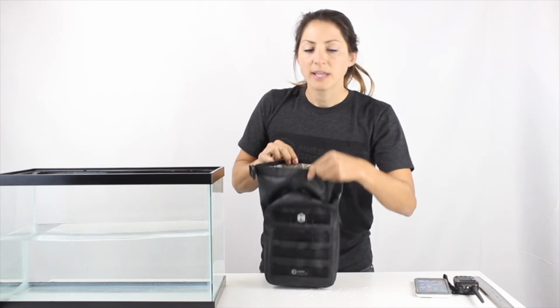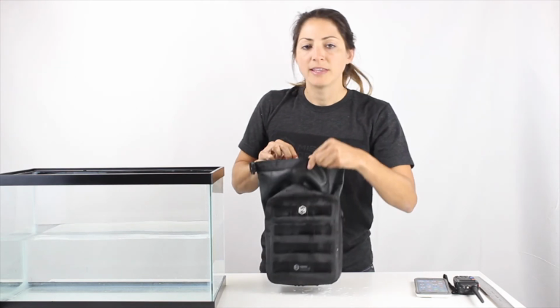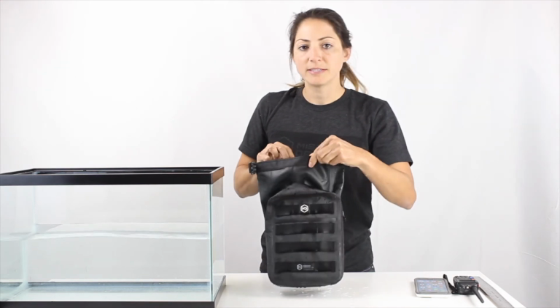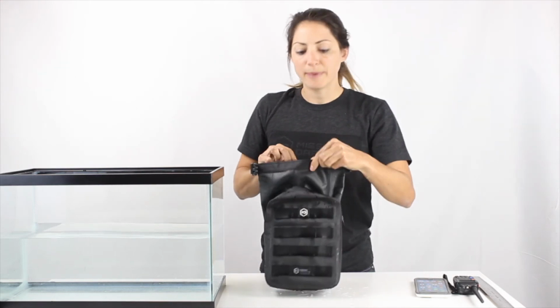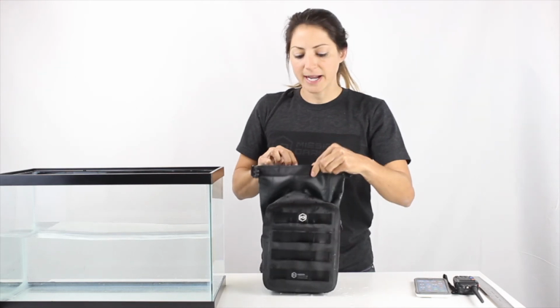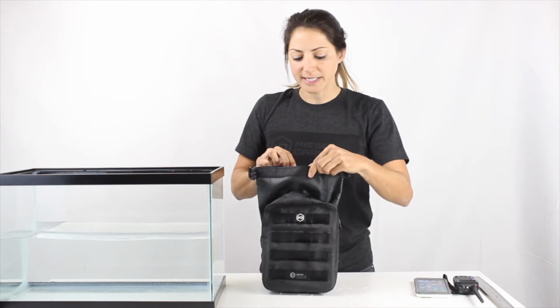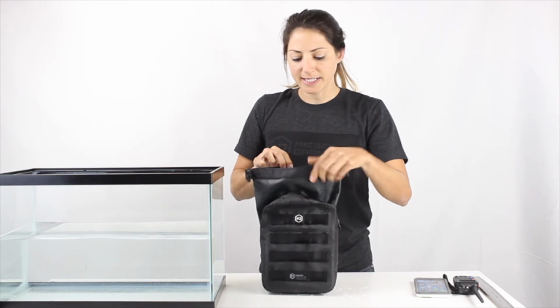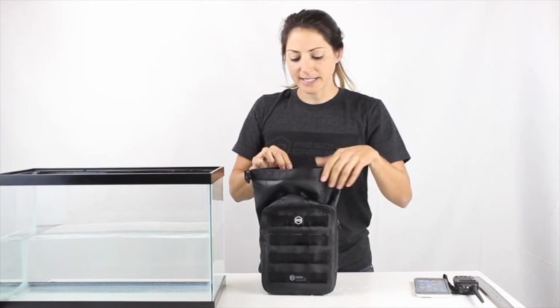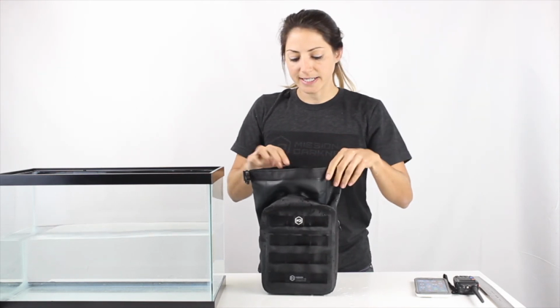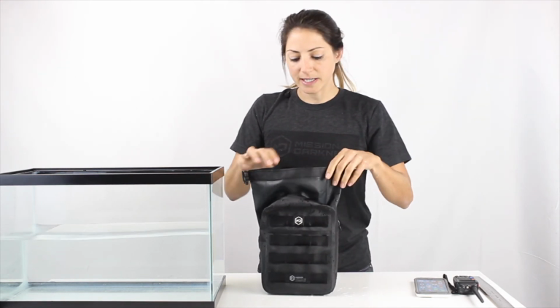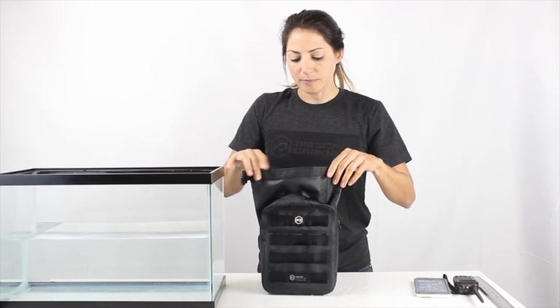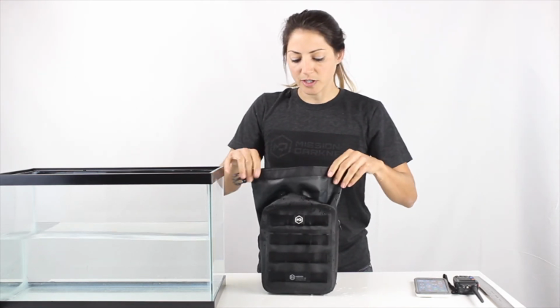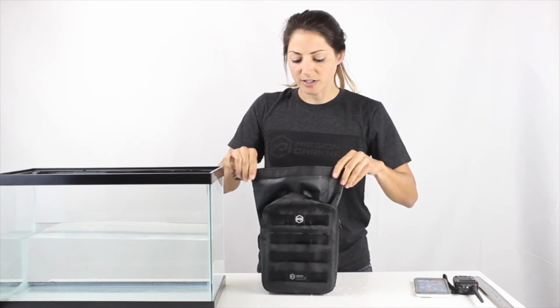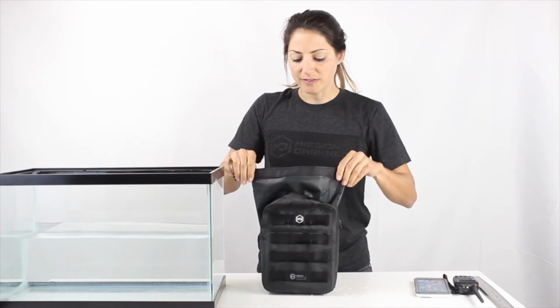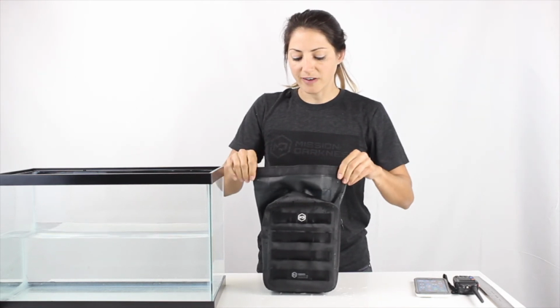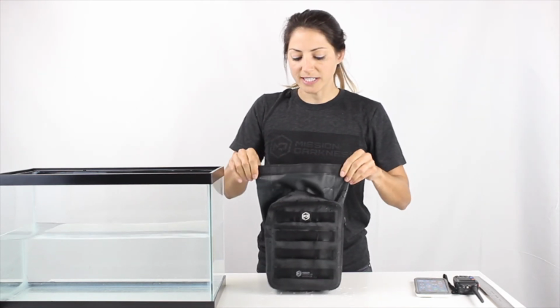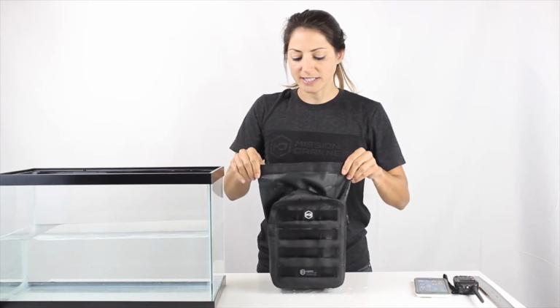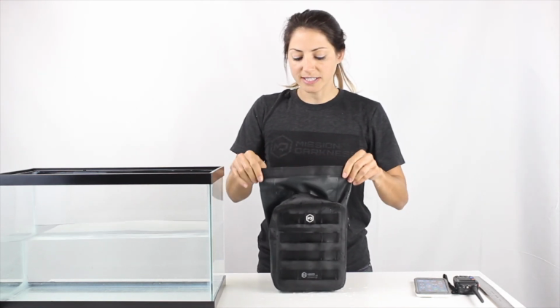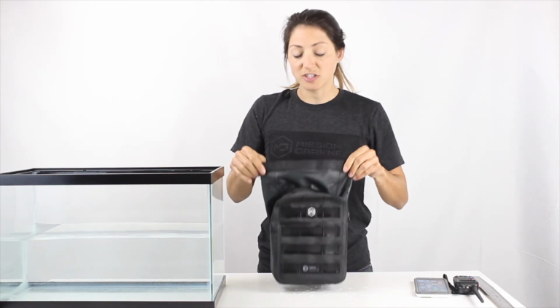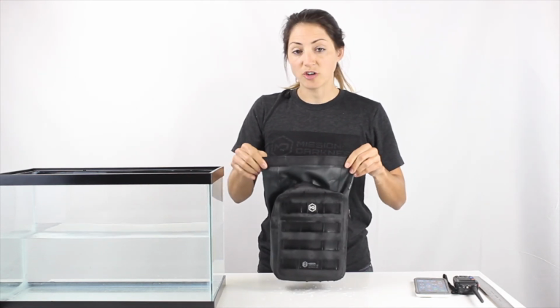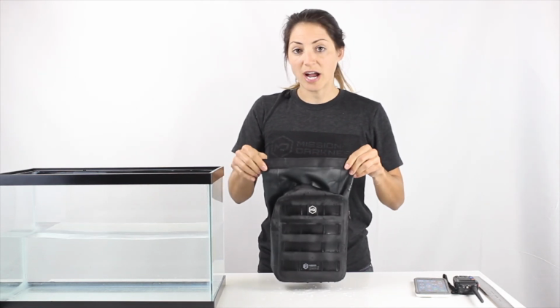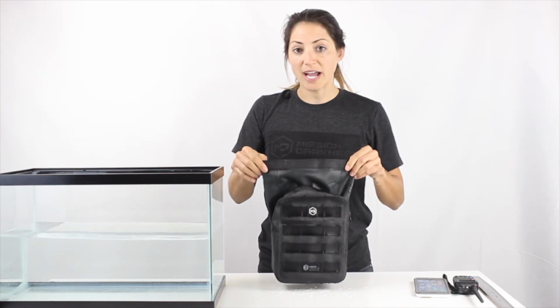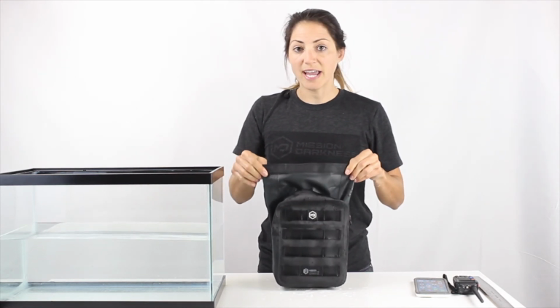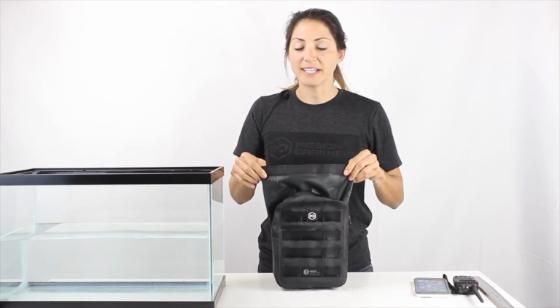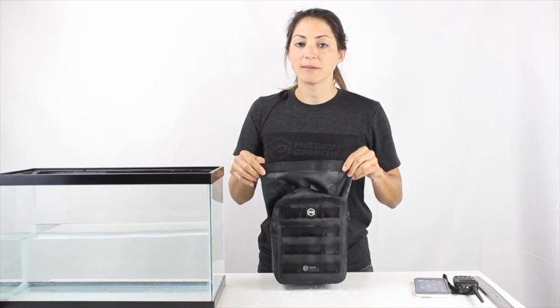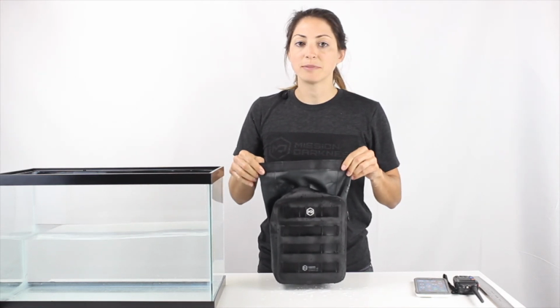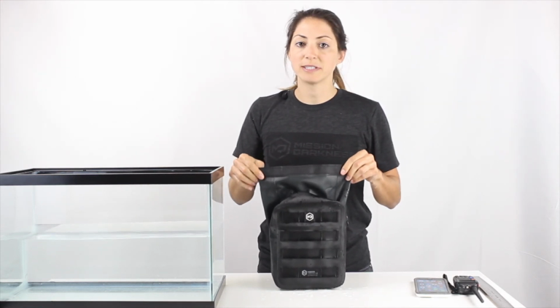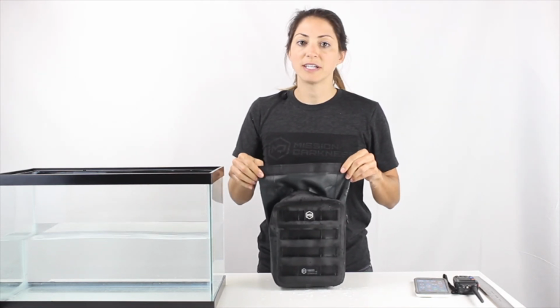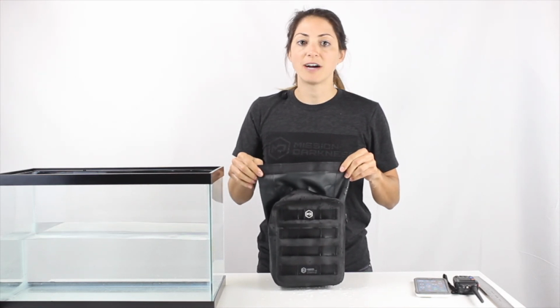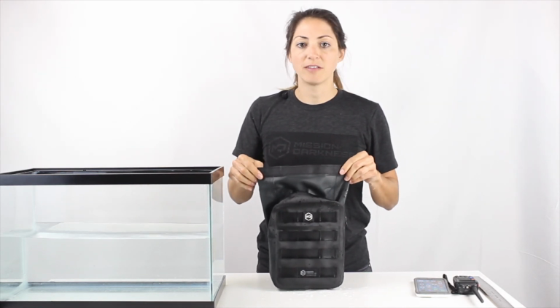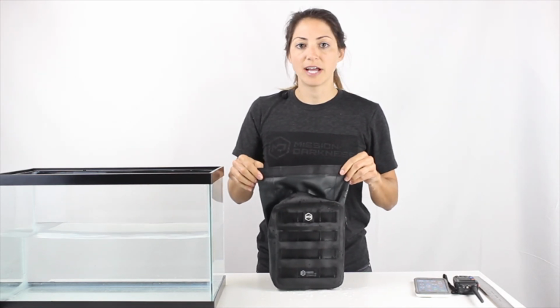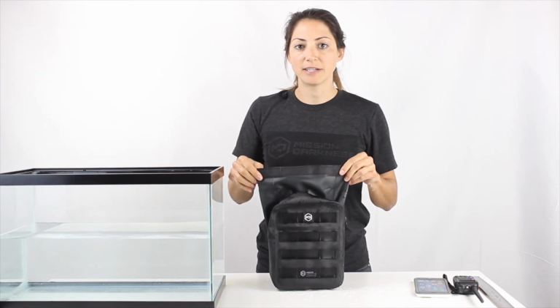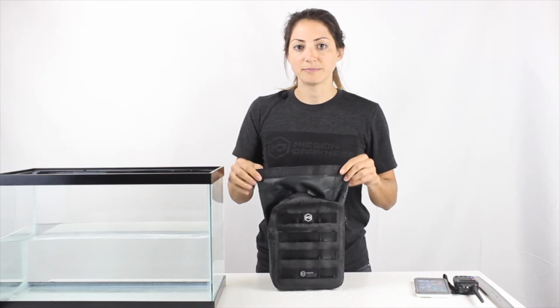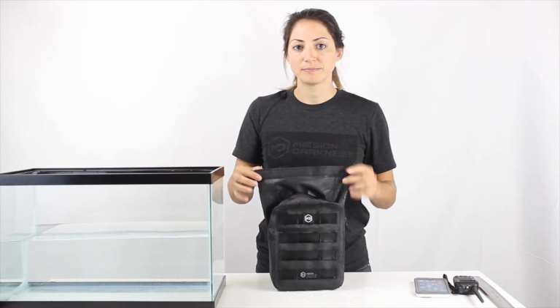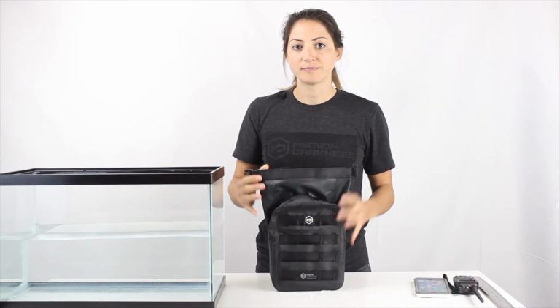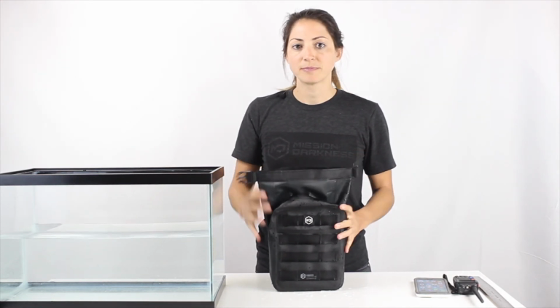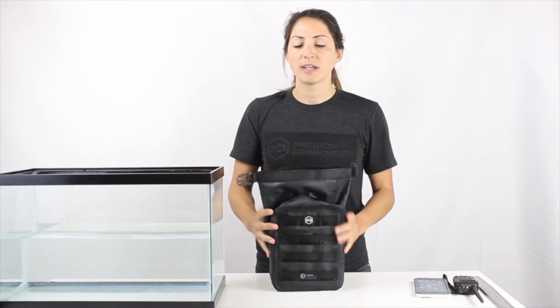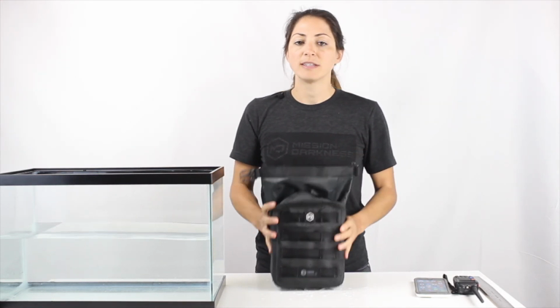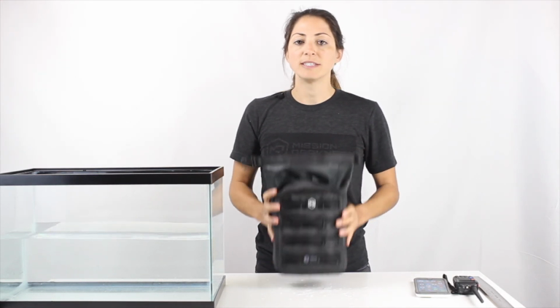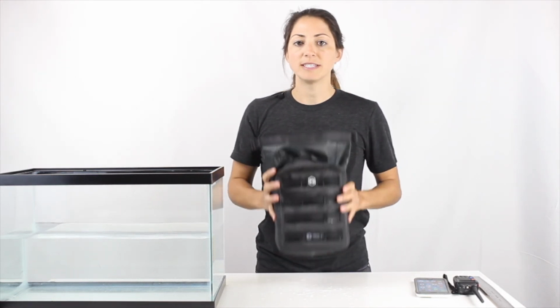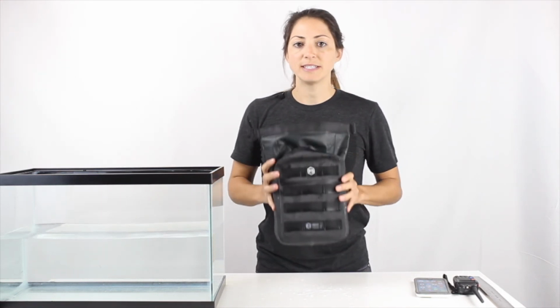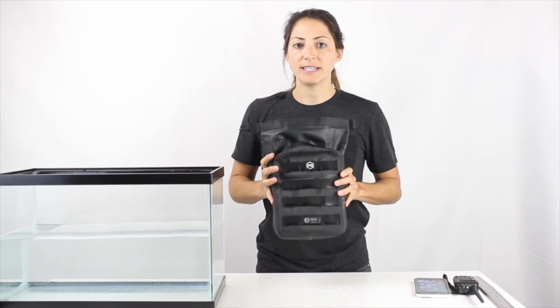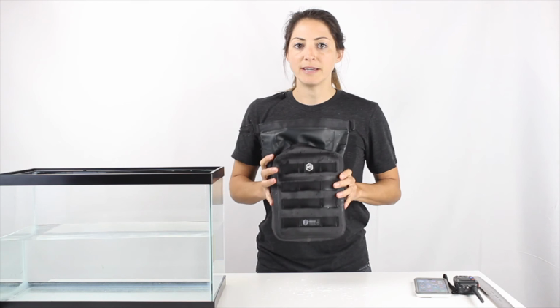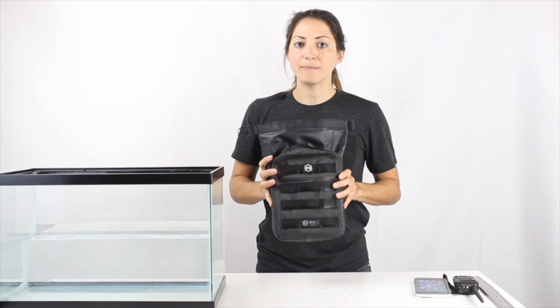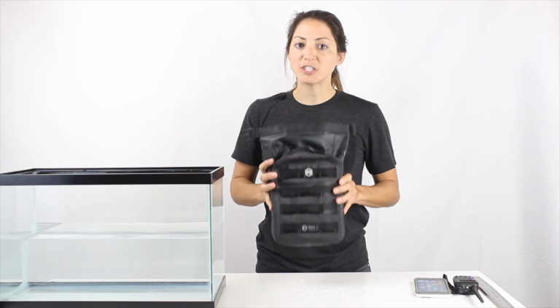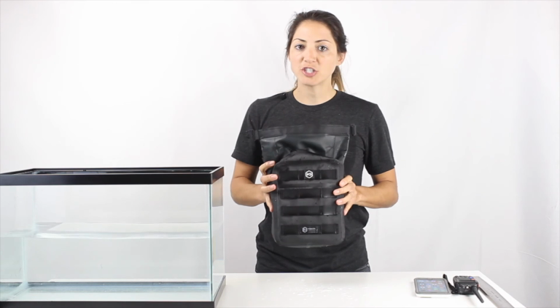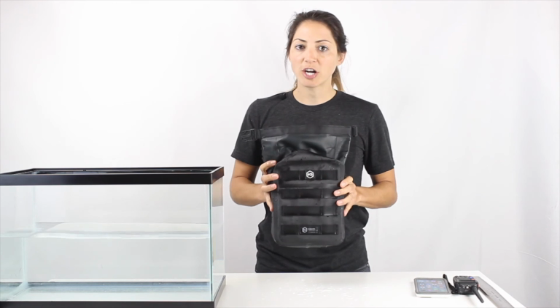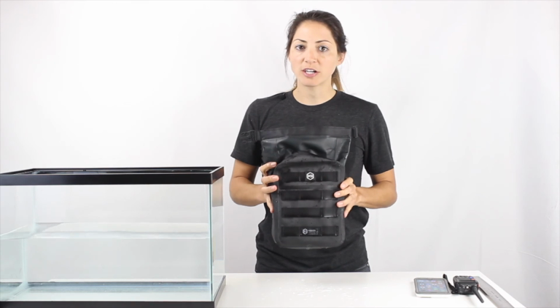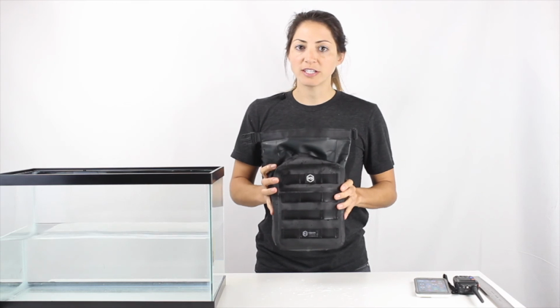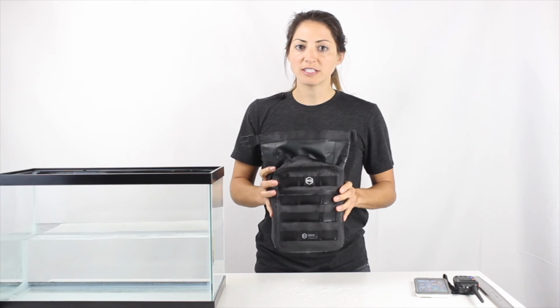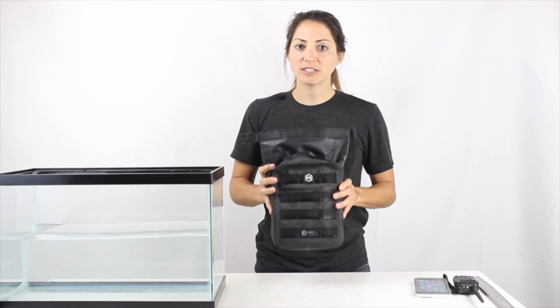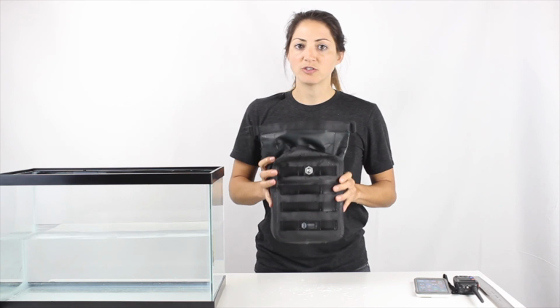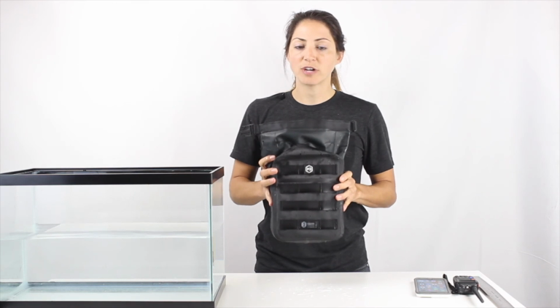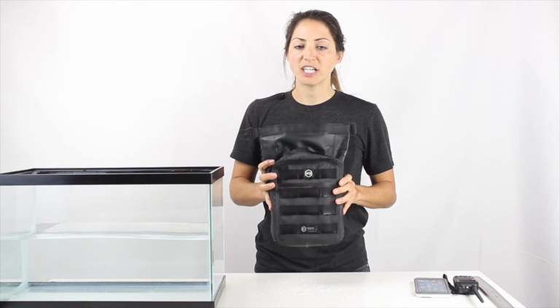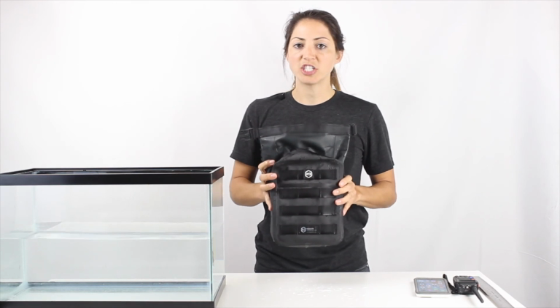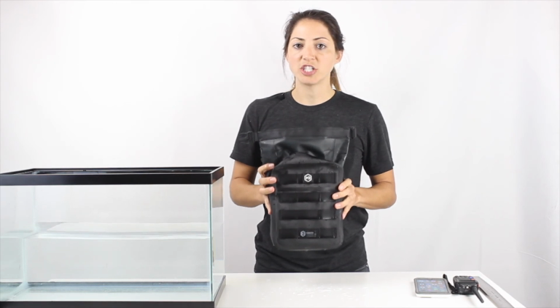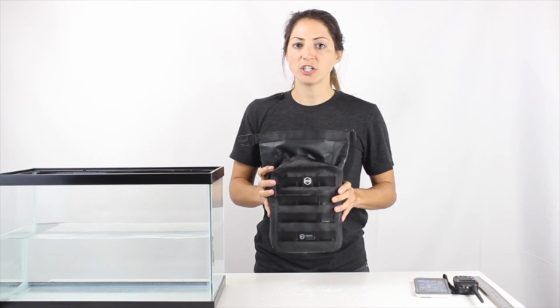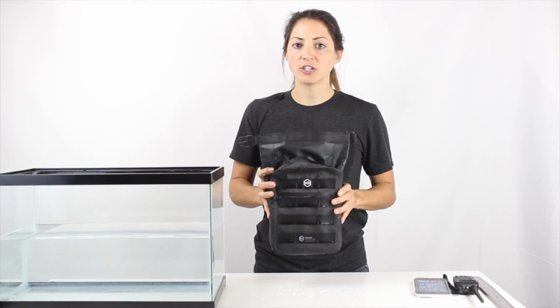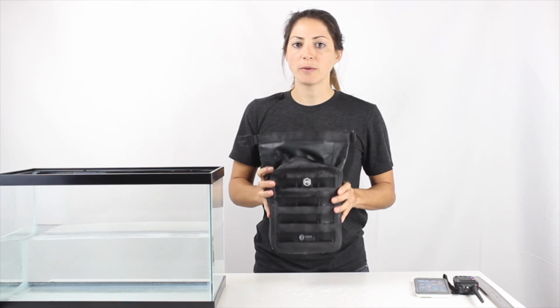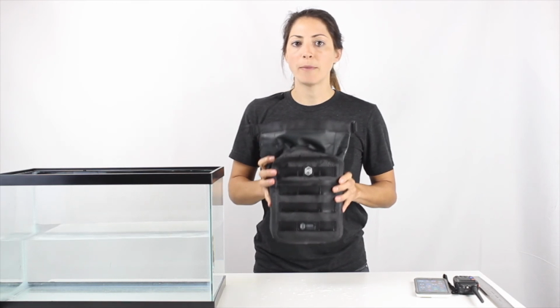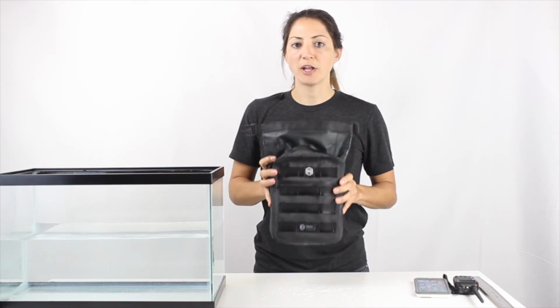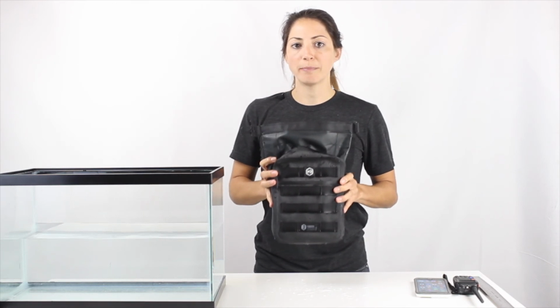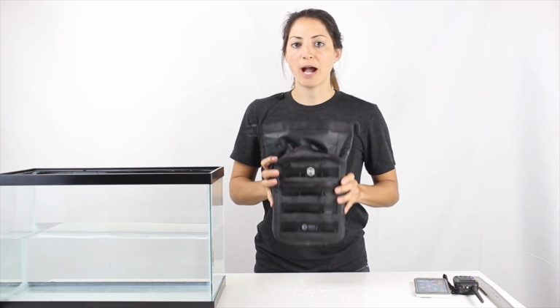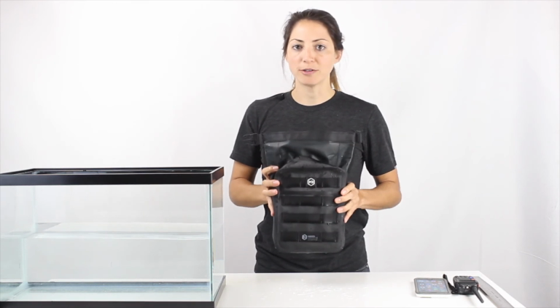This bag is going to keep your devices dry and completely offline. This is the Mission Darkness Dry Shield MOLLE Pouch.